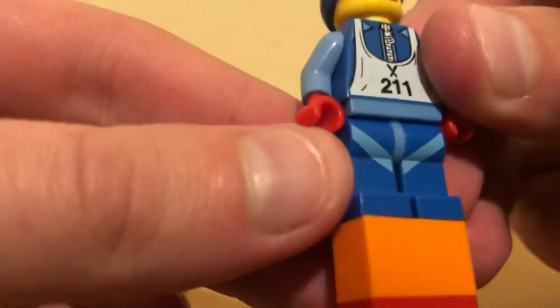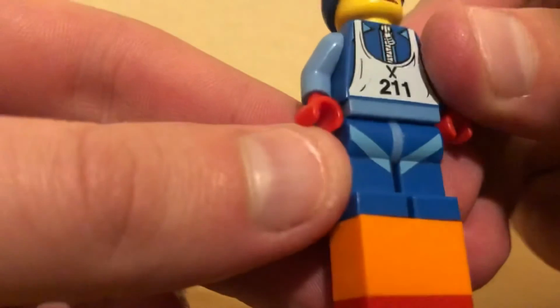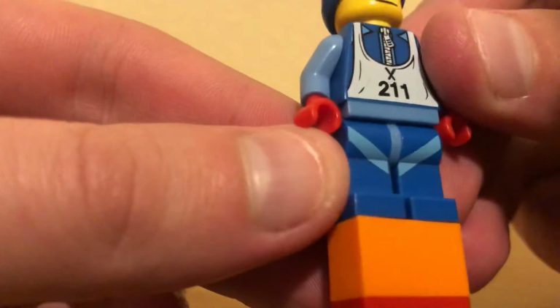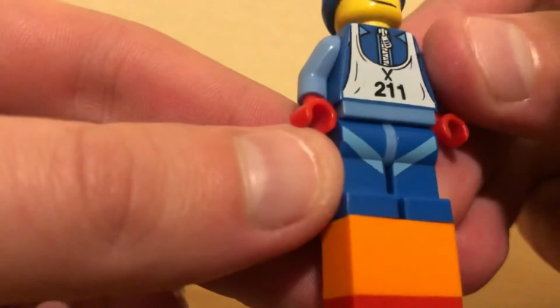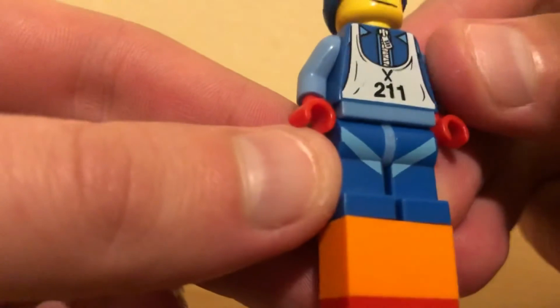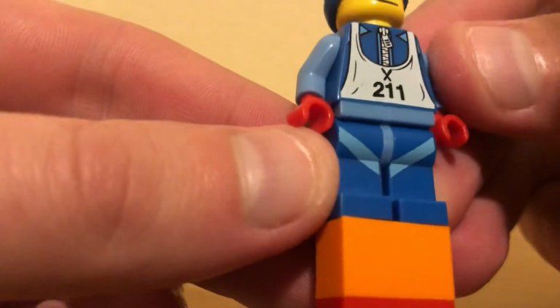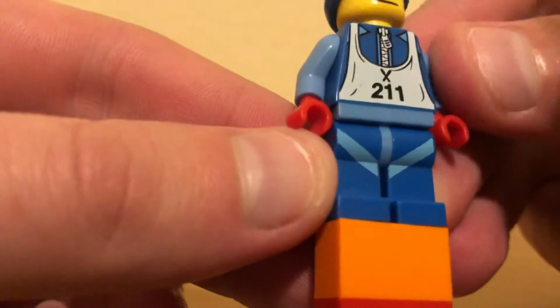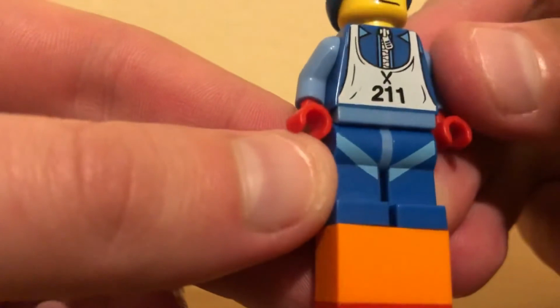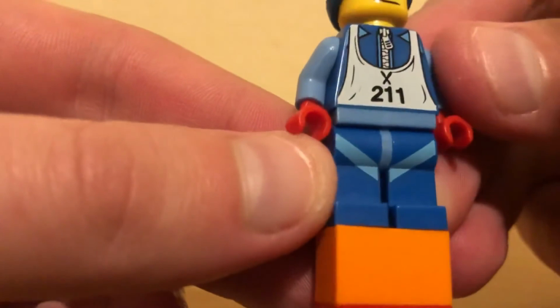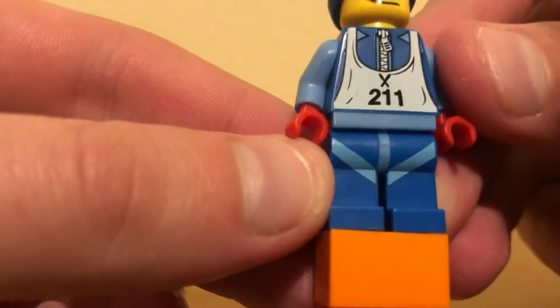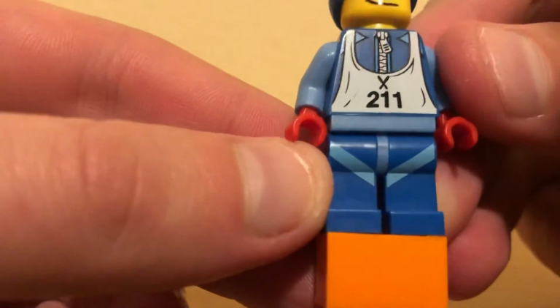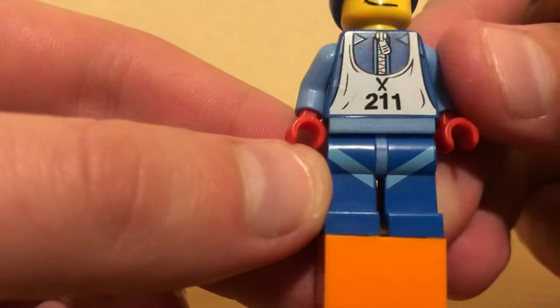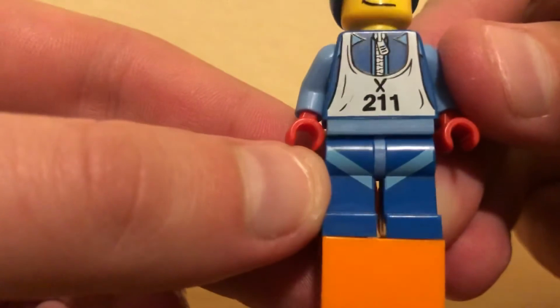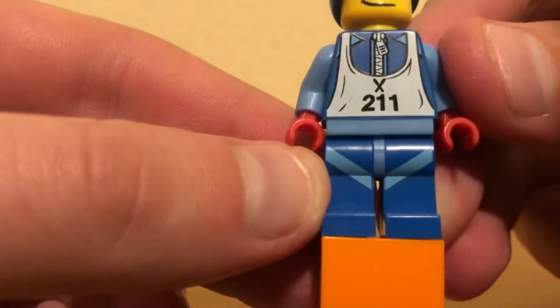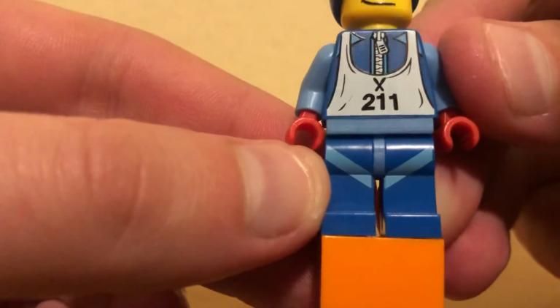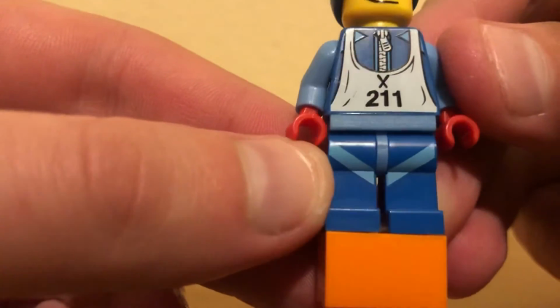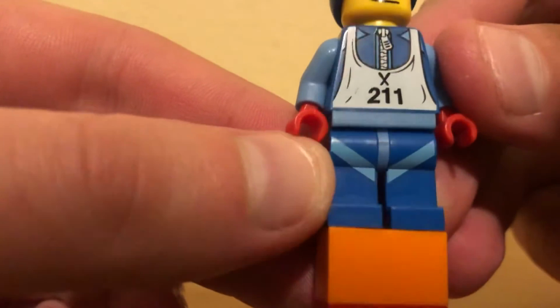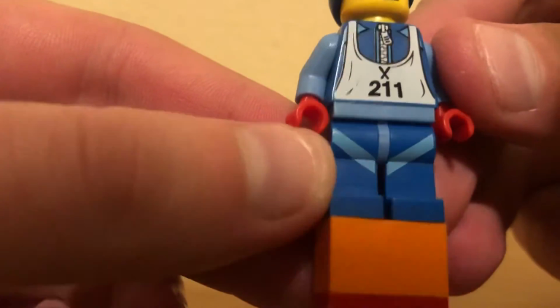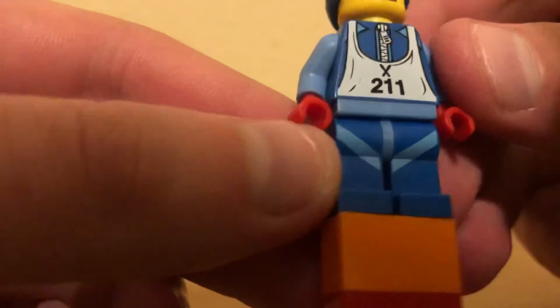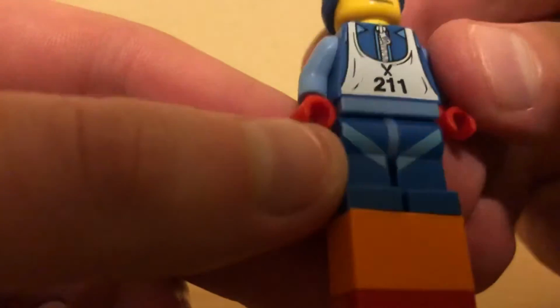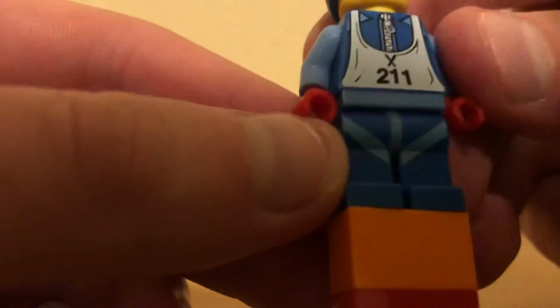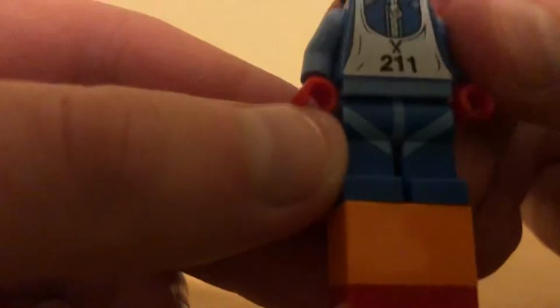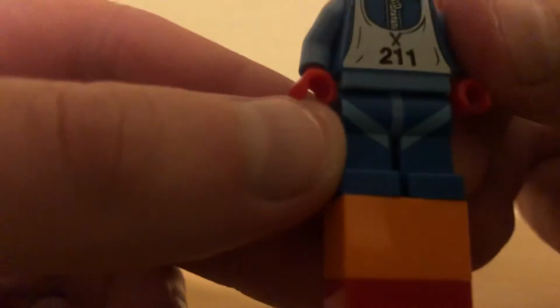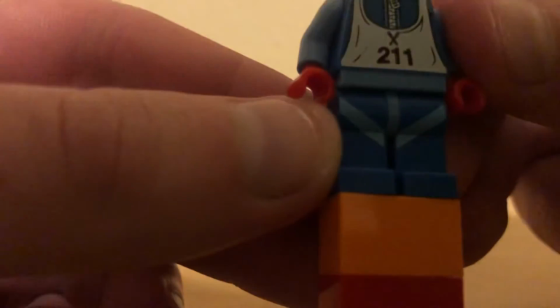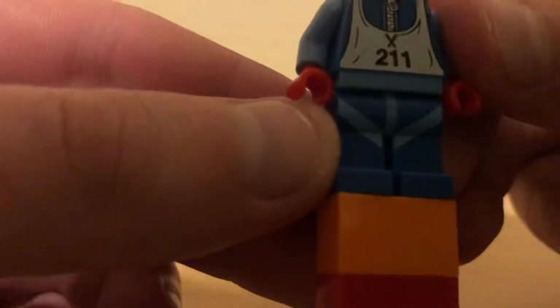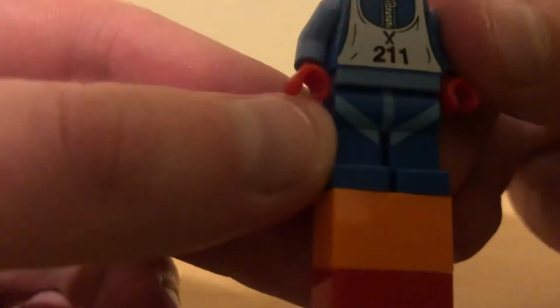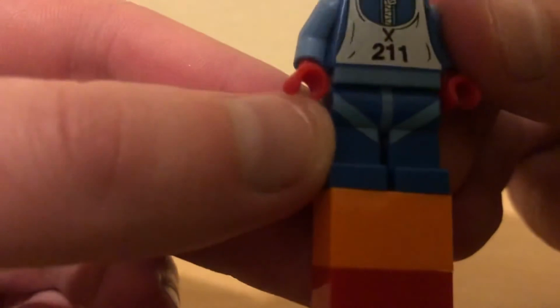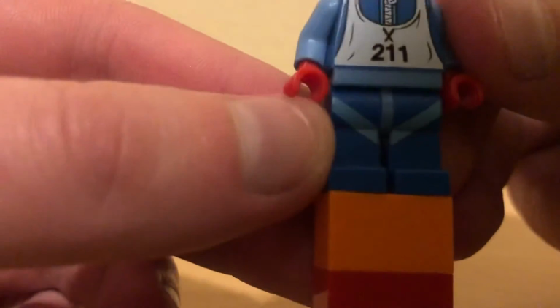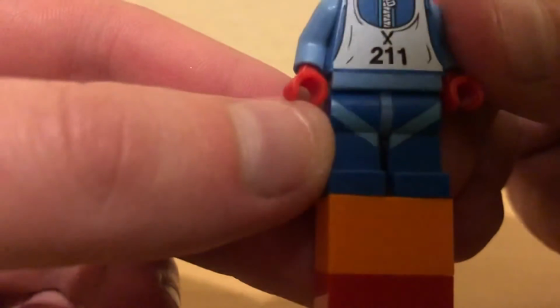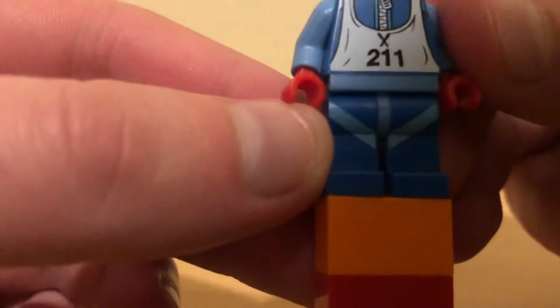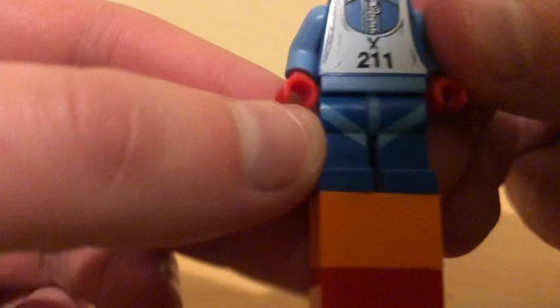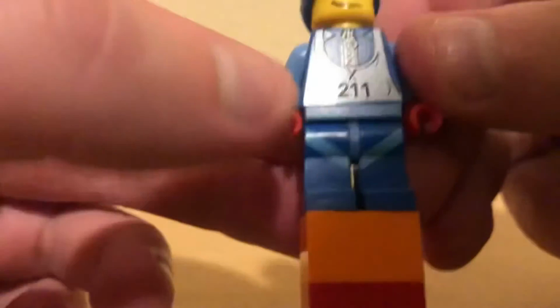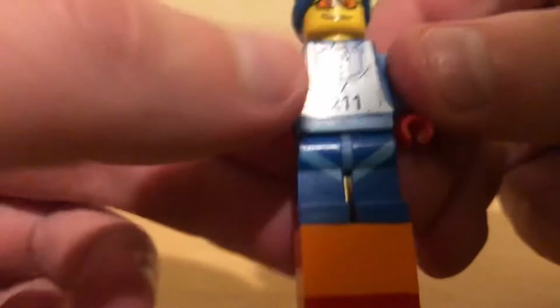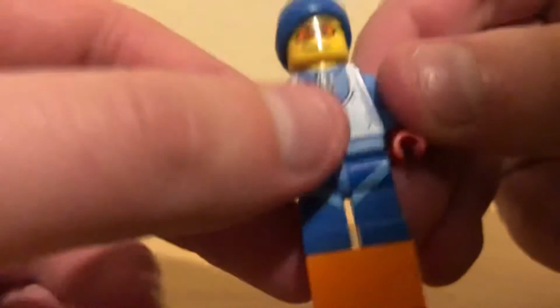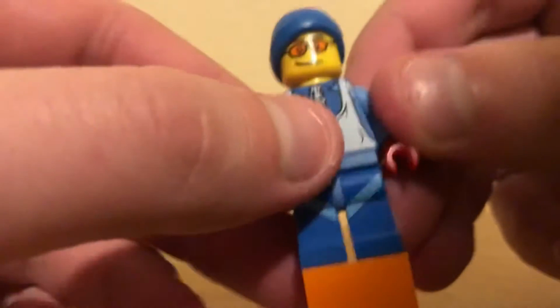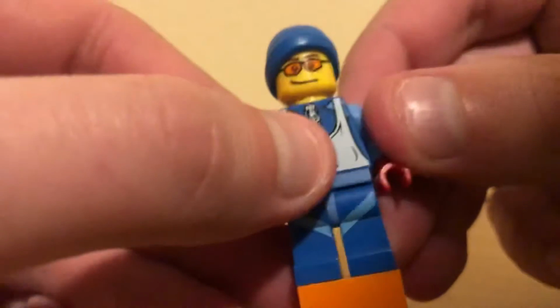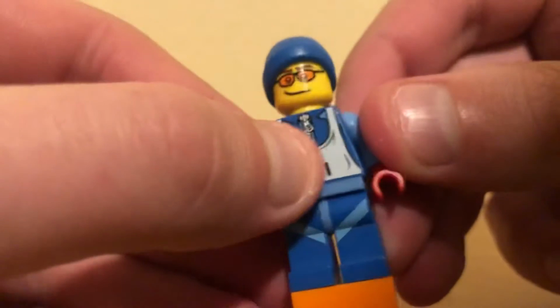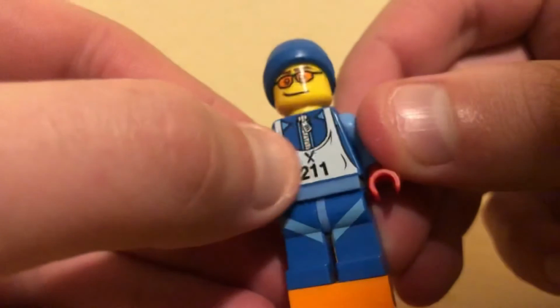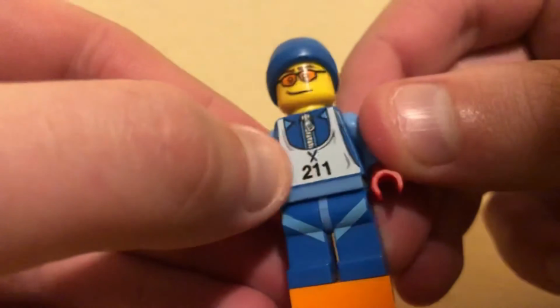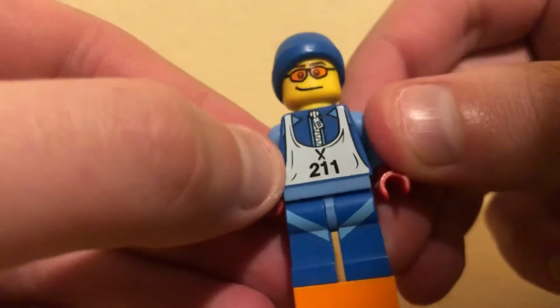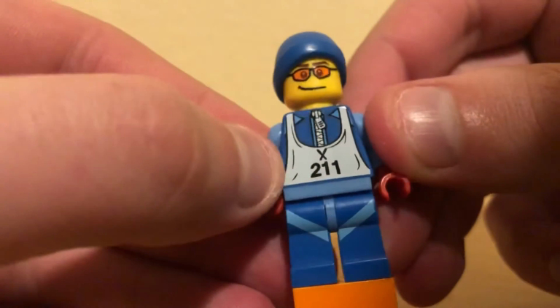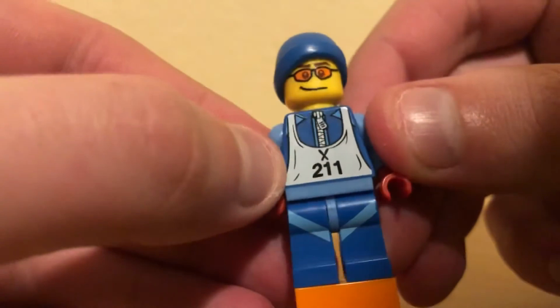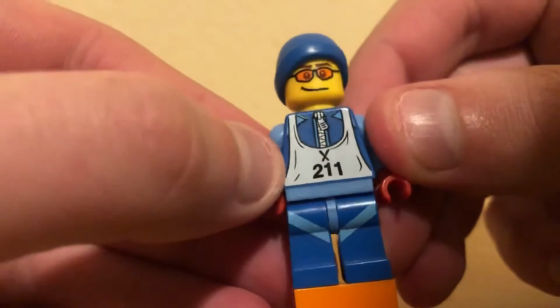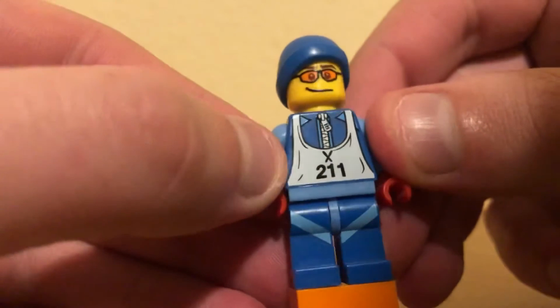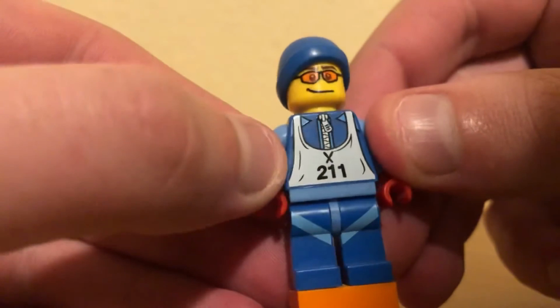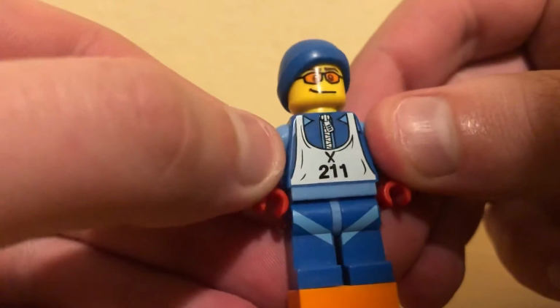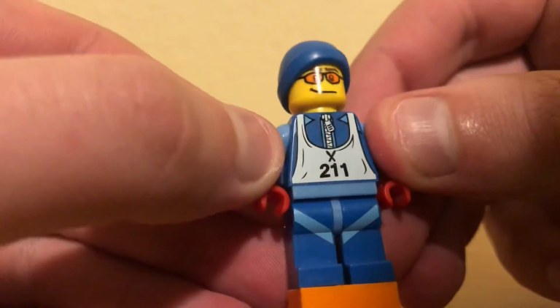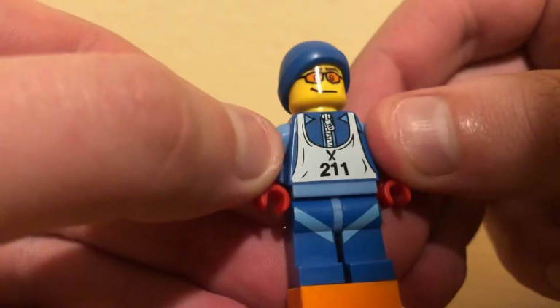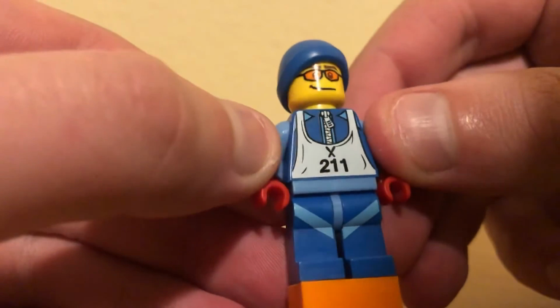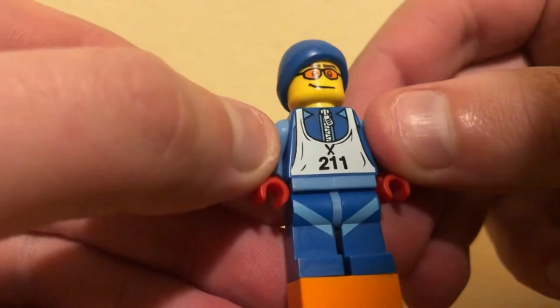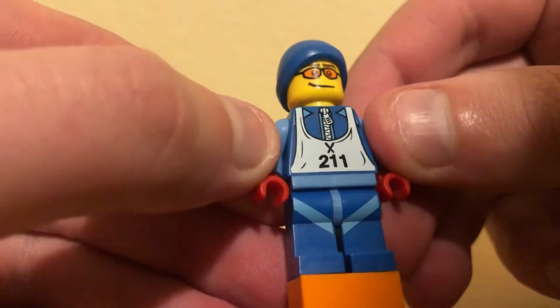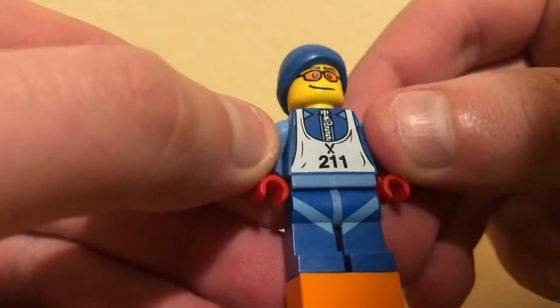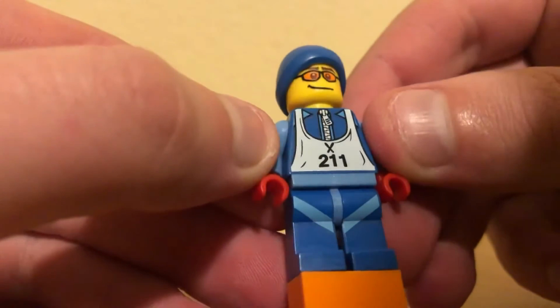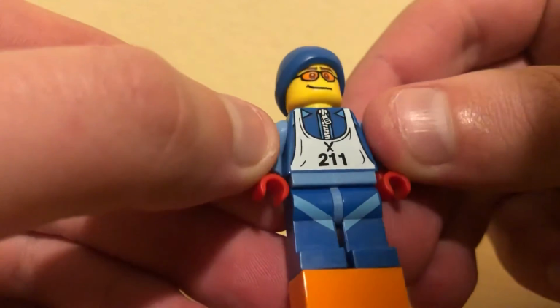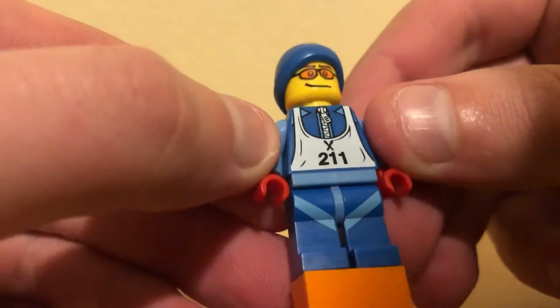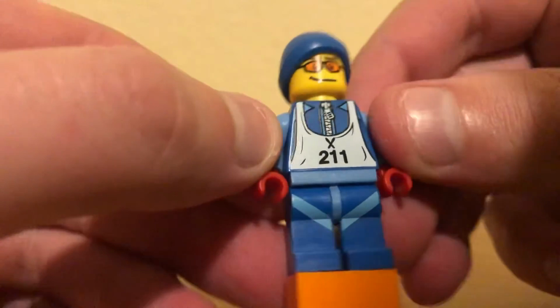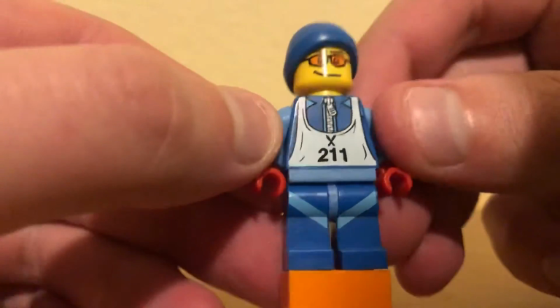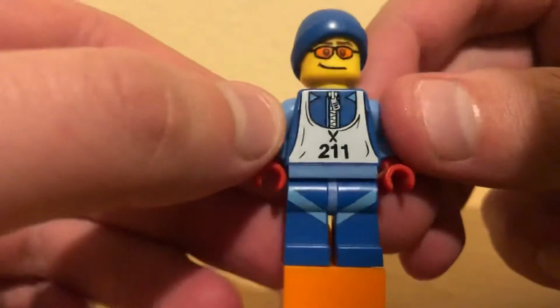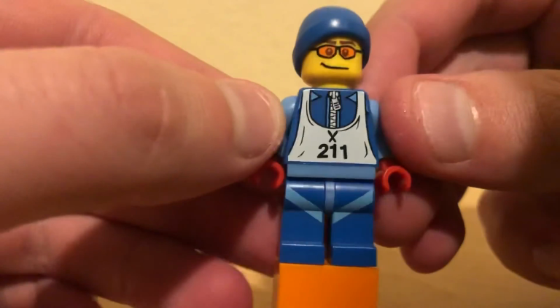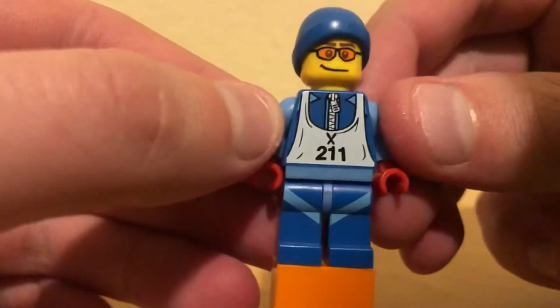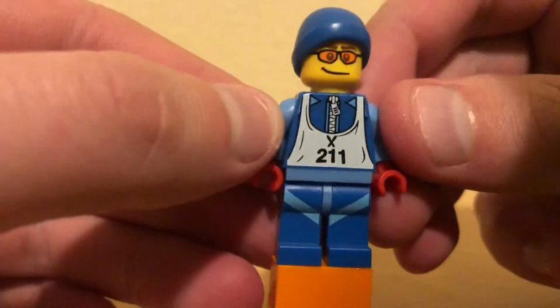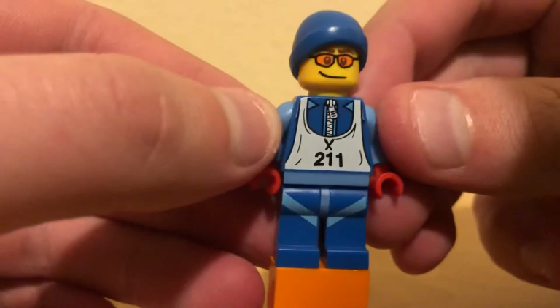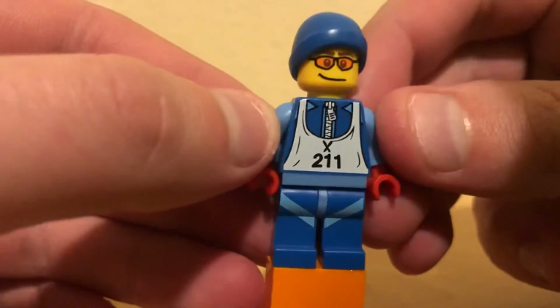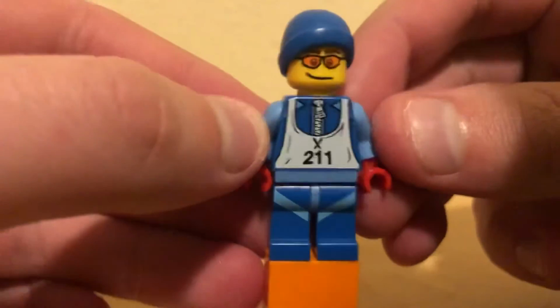Looks like he might be a little scratched up. Can't tell if that's a scratch or... nah, he's good.